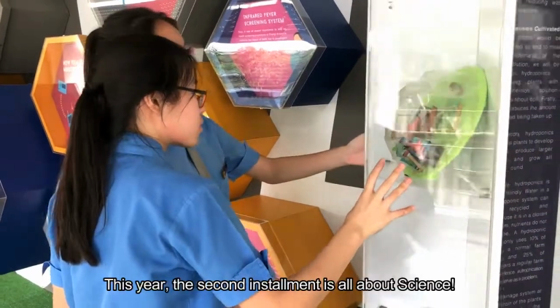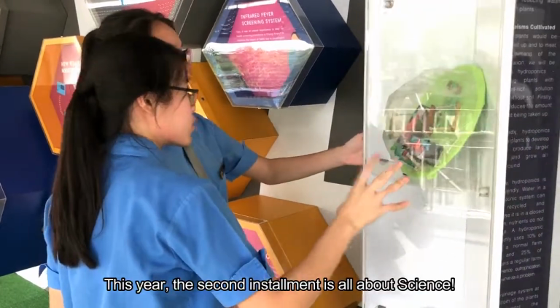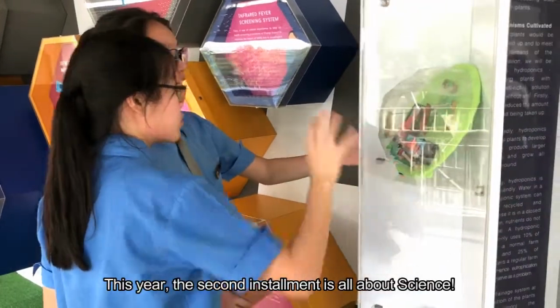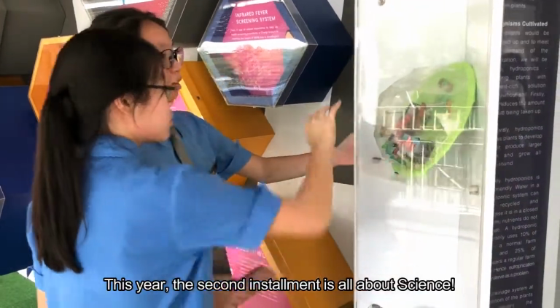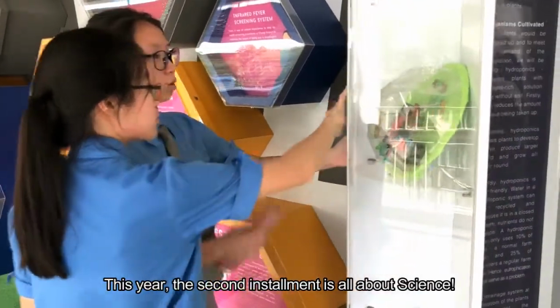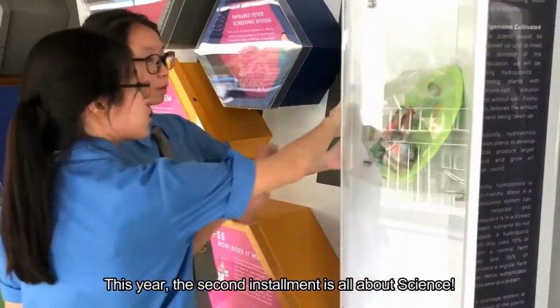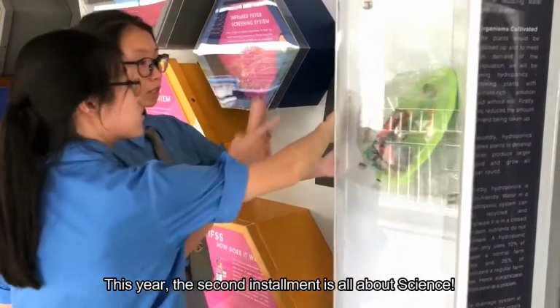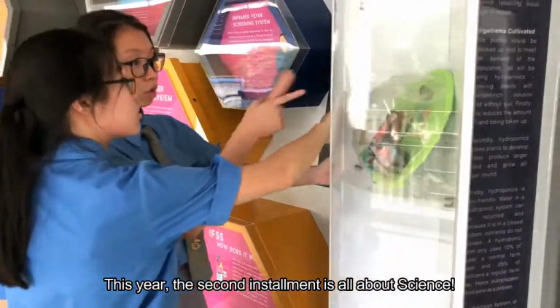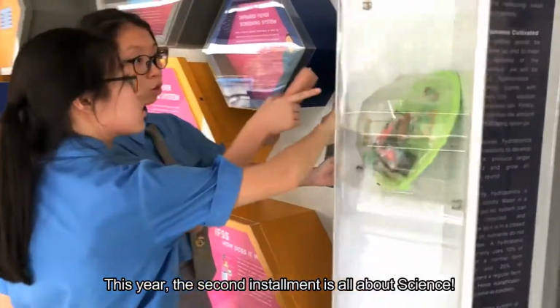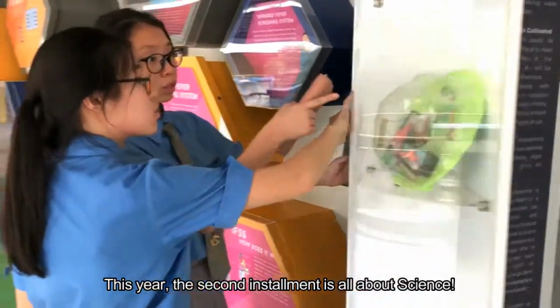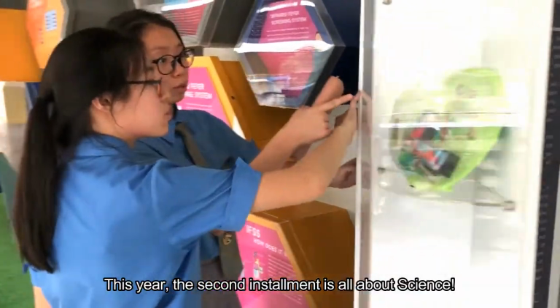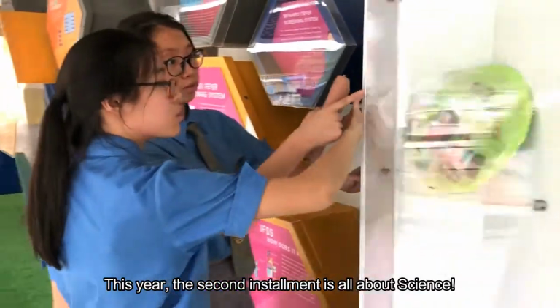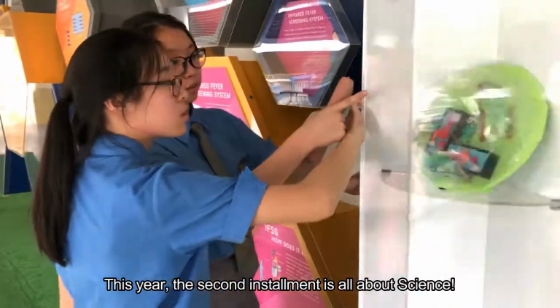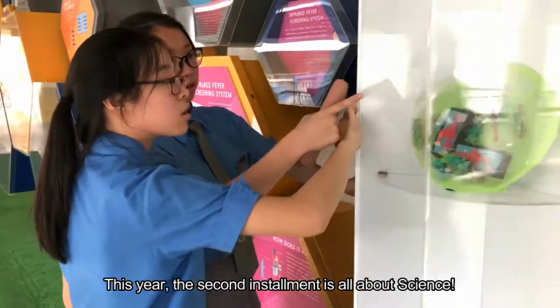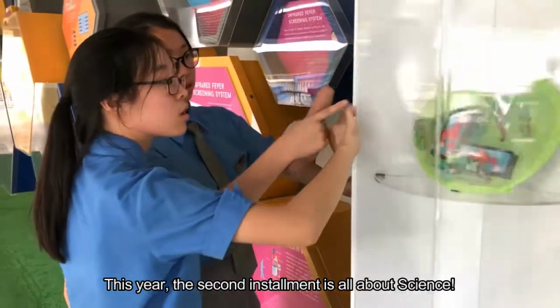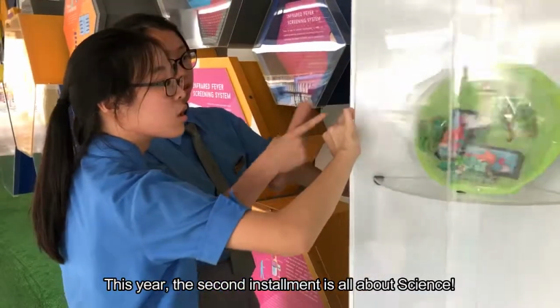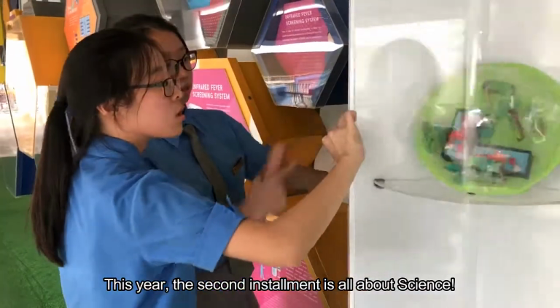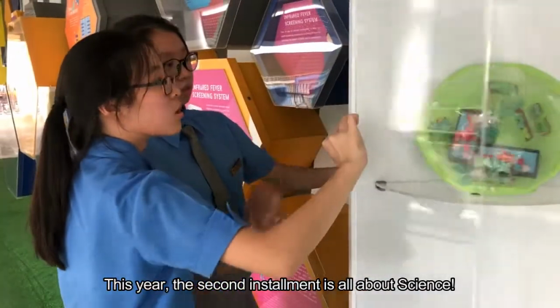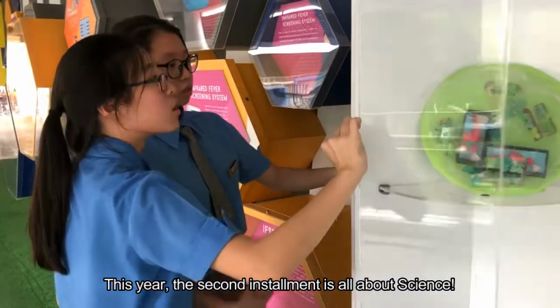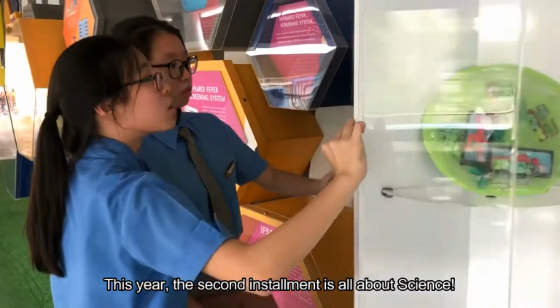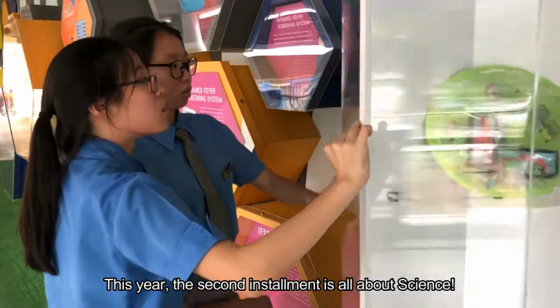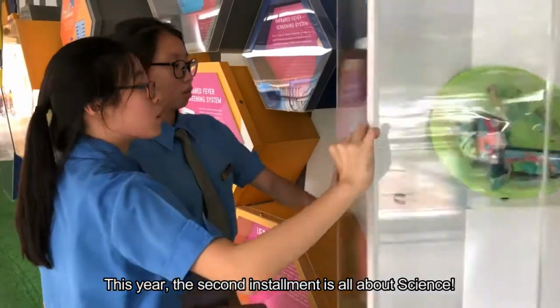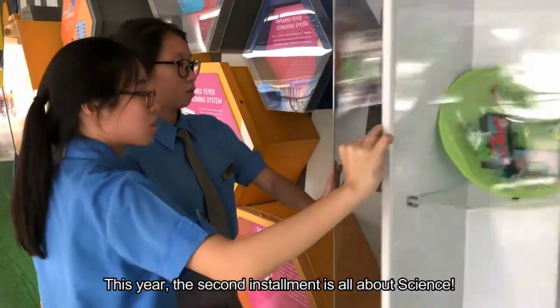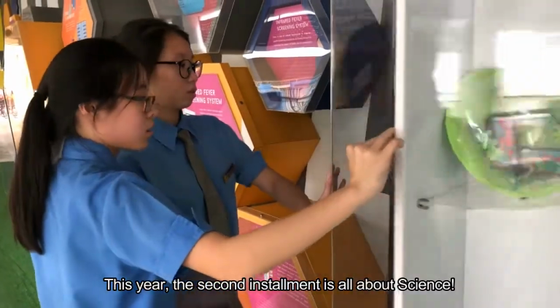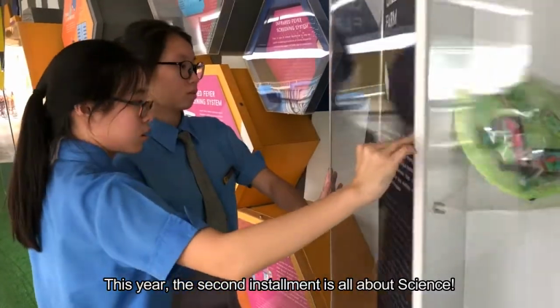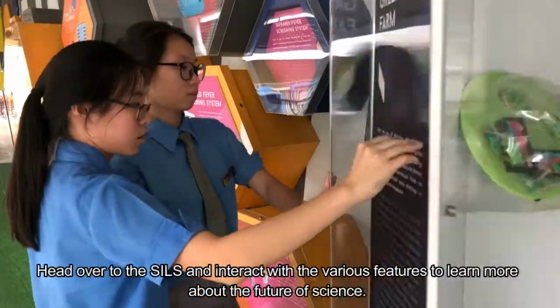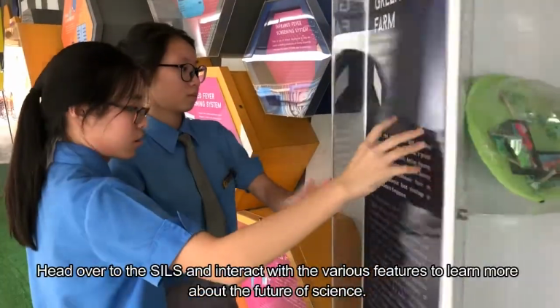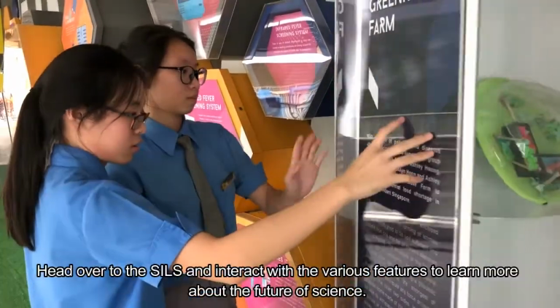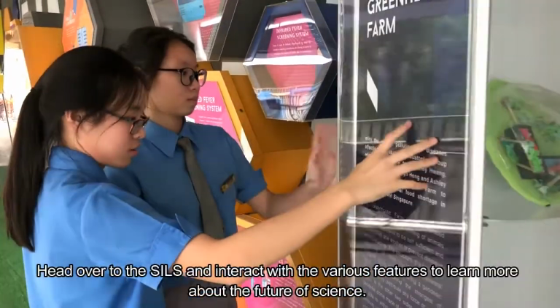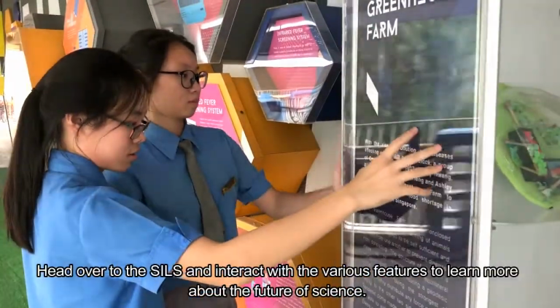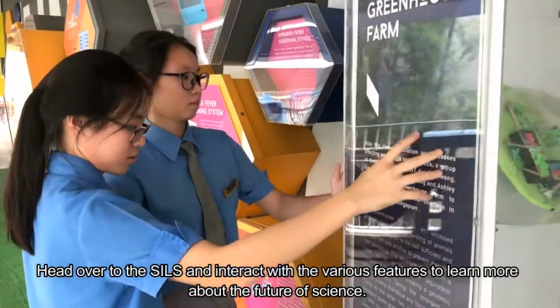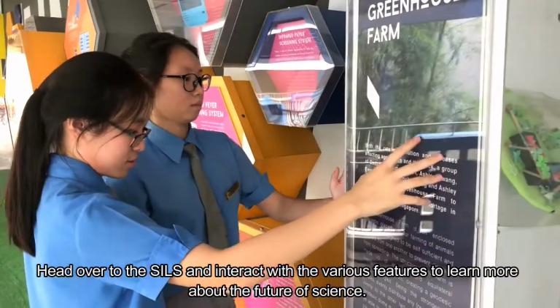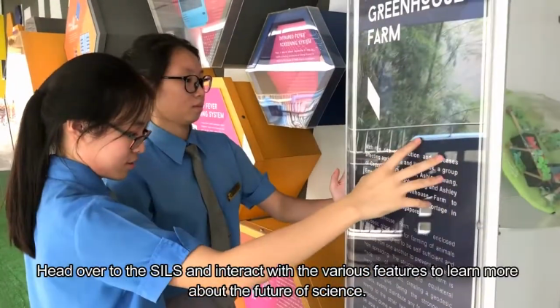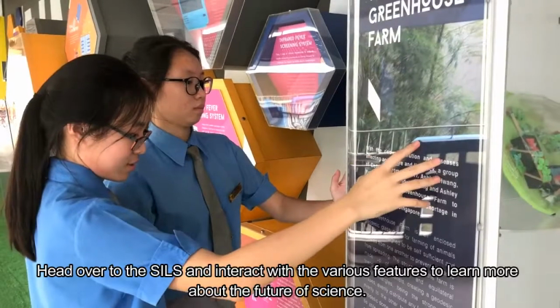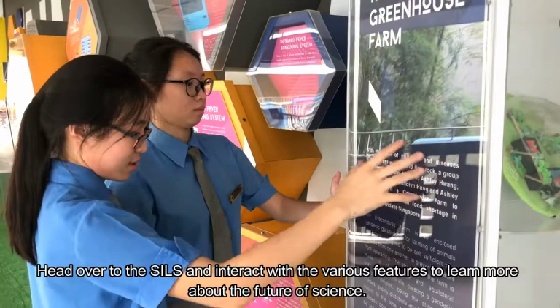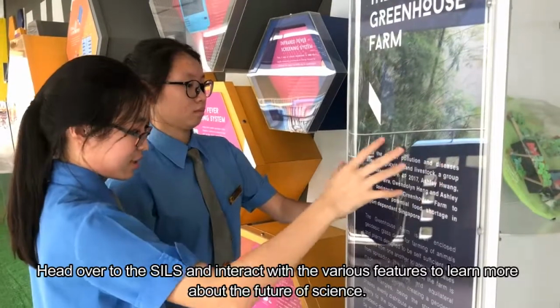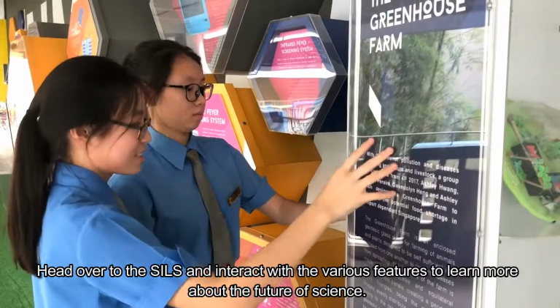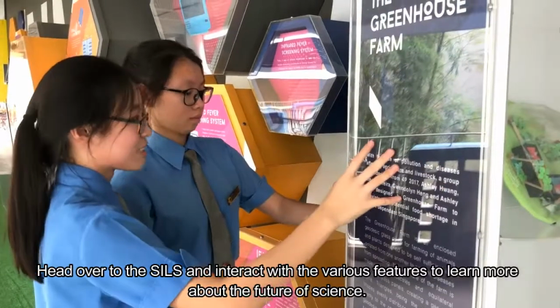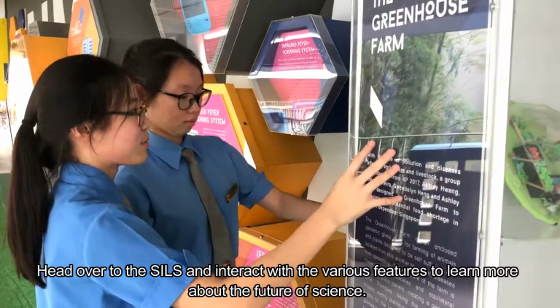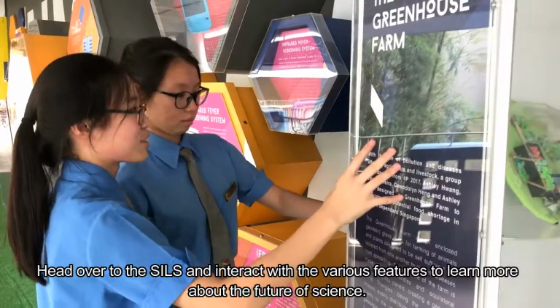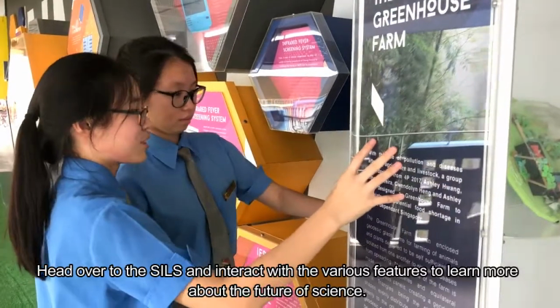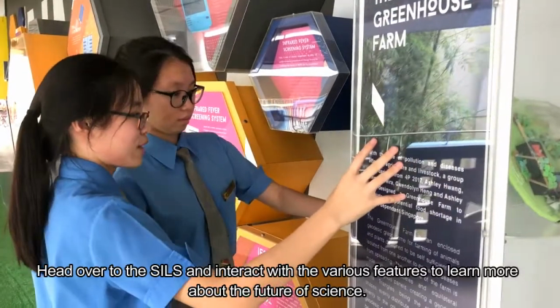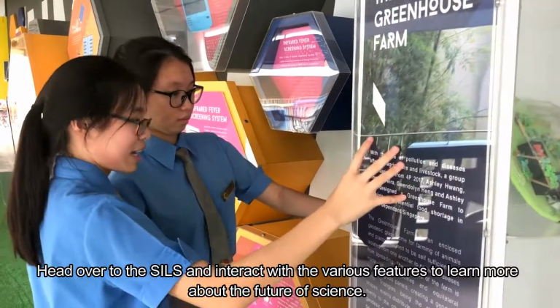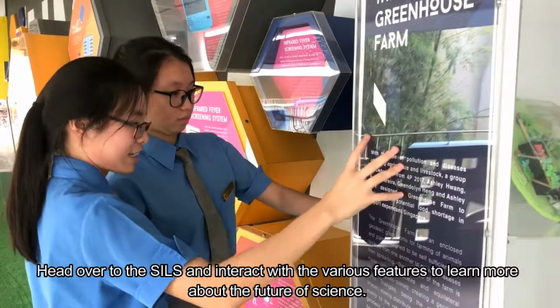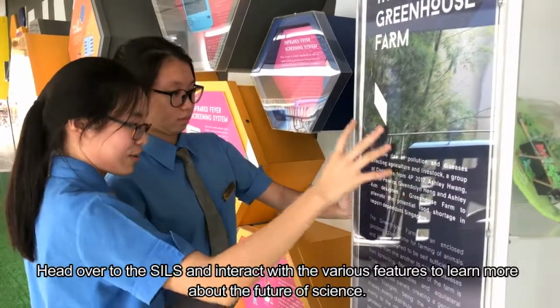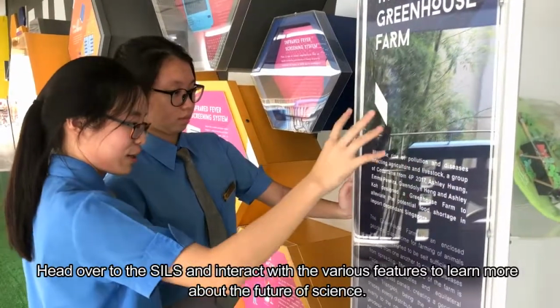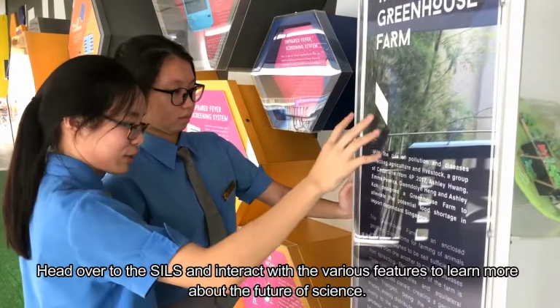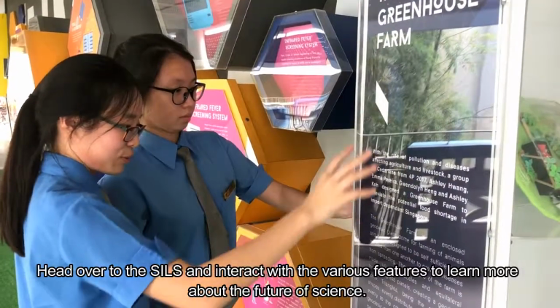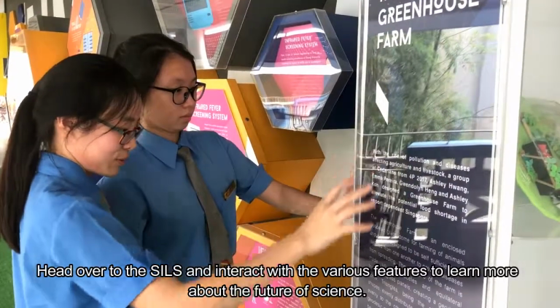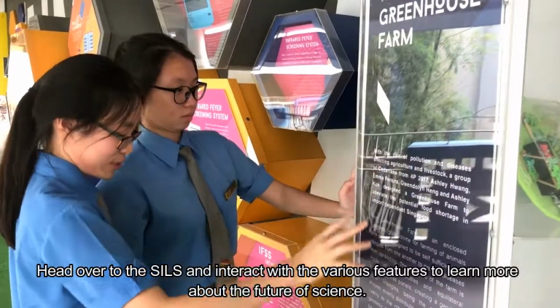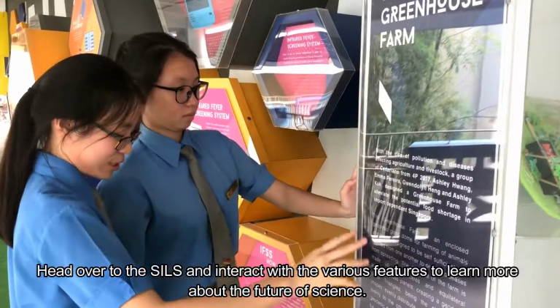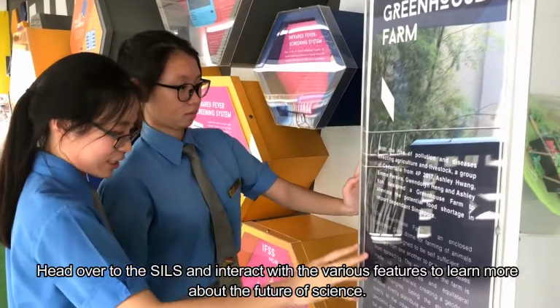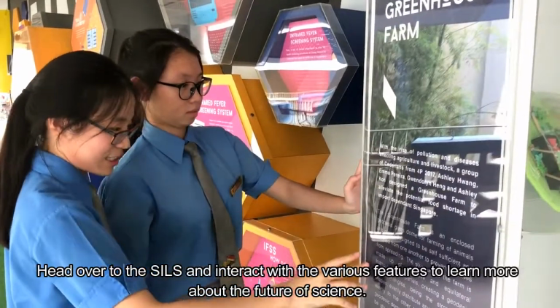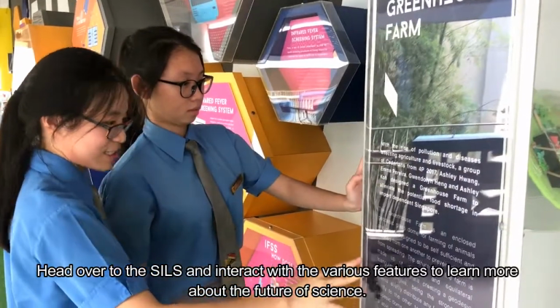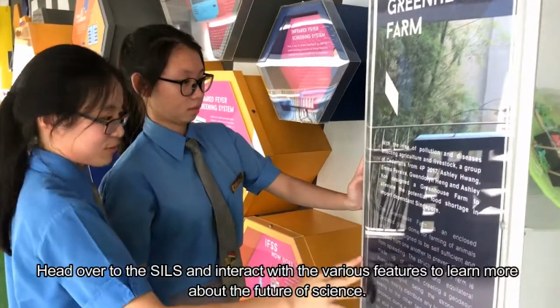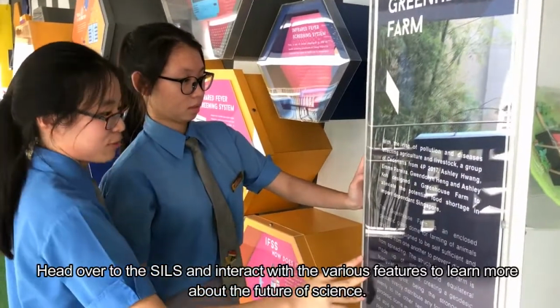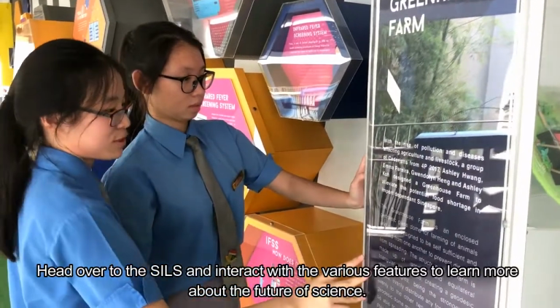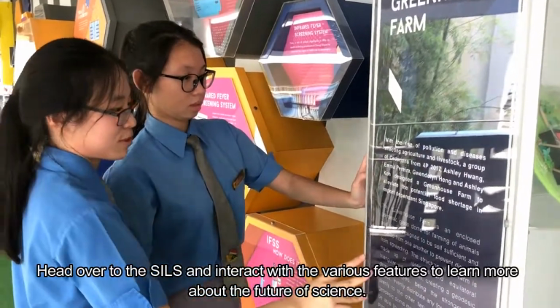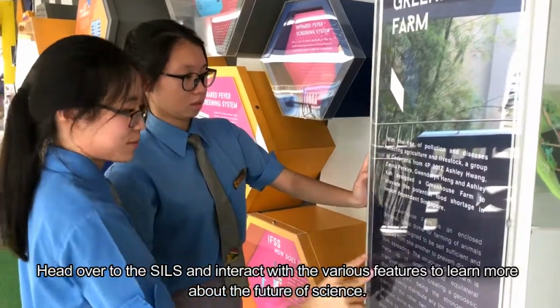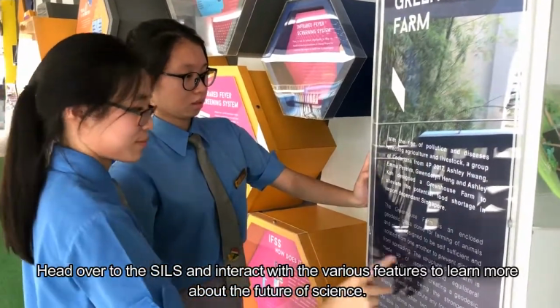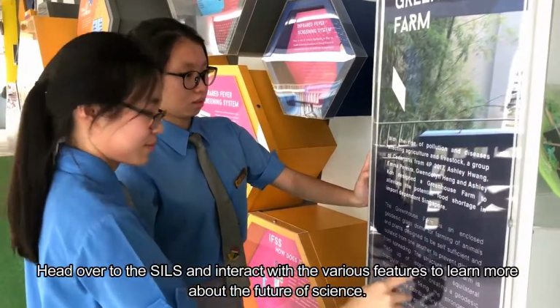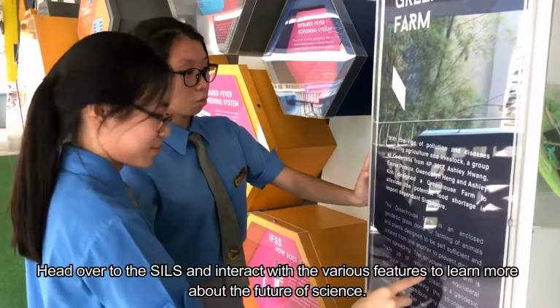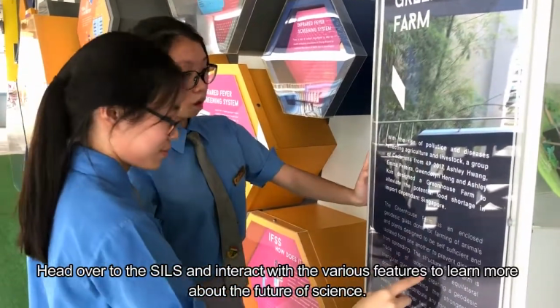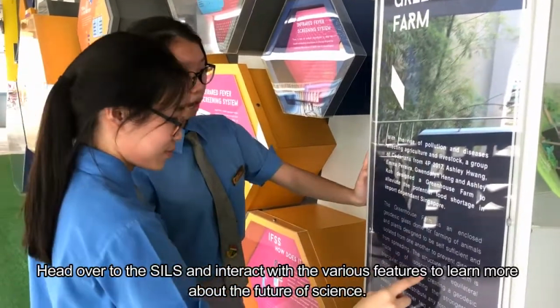This year, the second instalment is all about science. Head over to the SEALS and interact with the various learning features to learn more about the future of science.